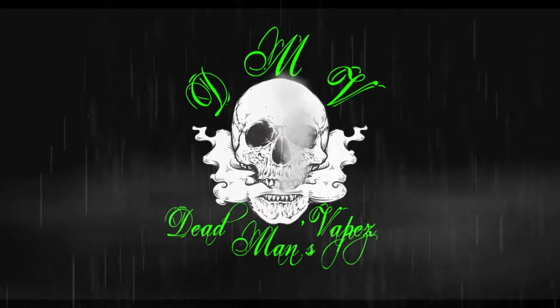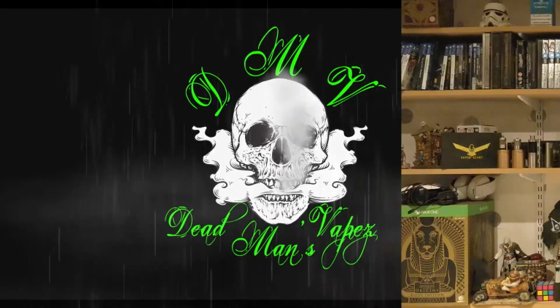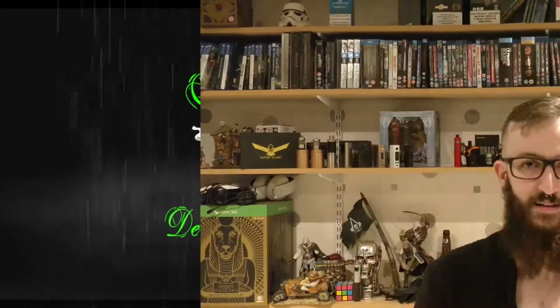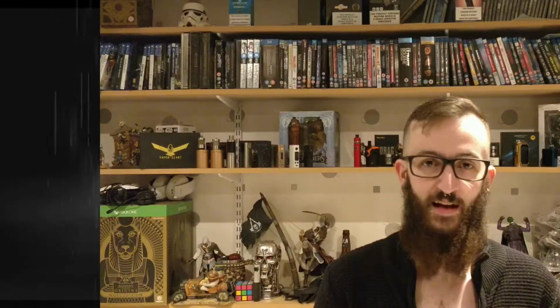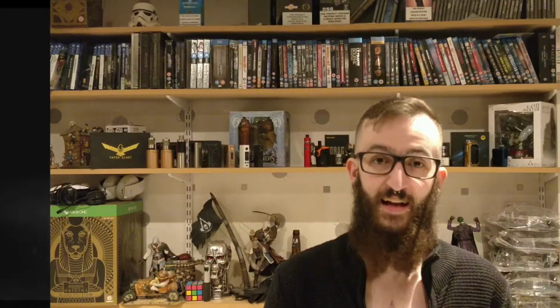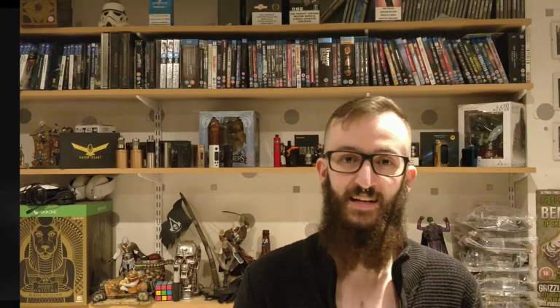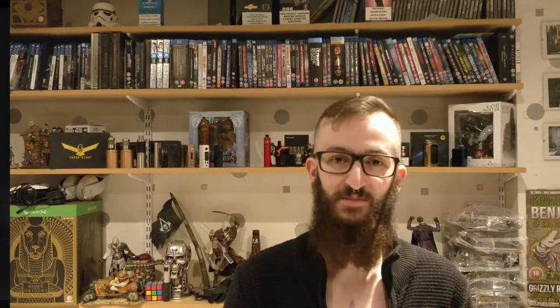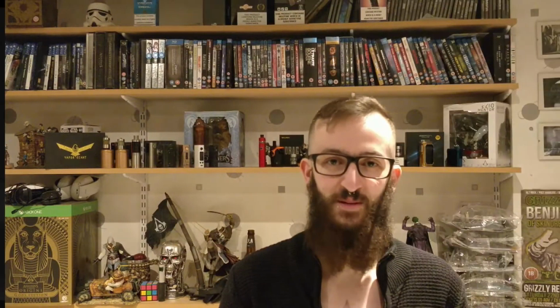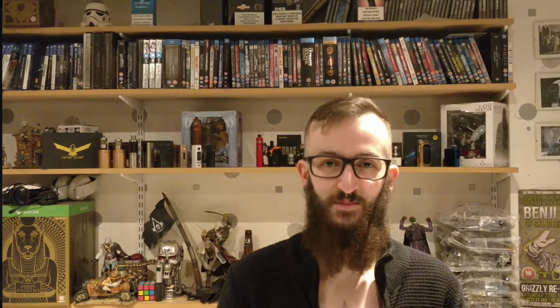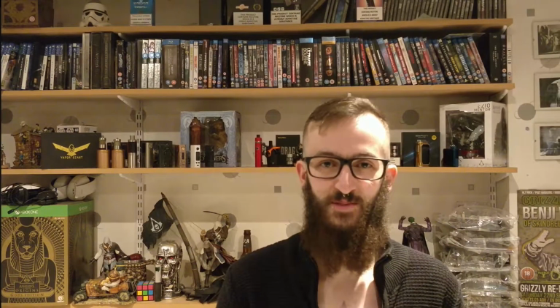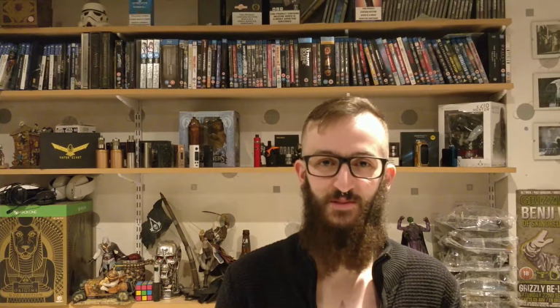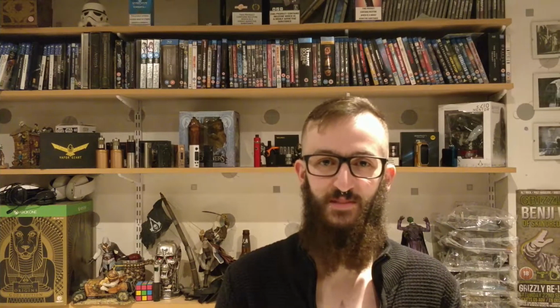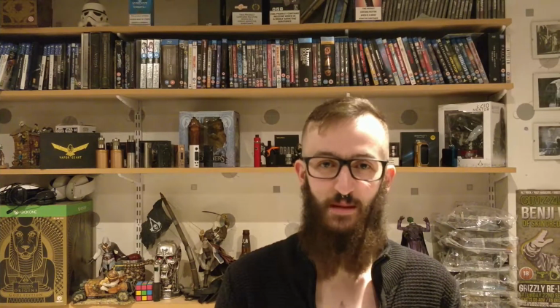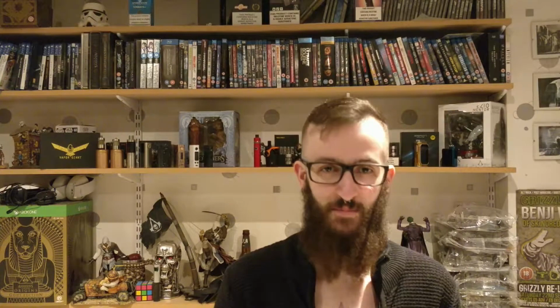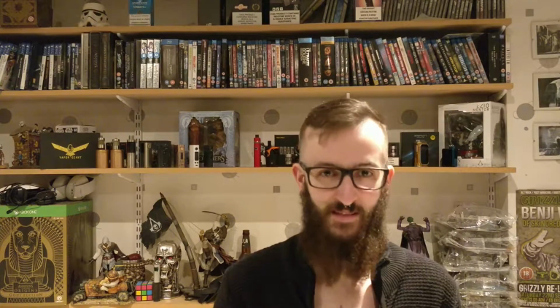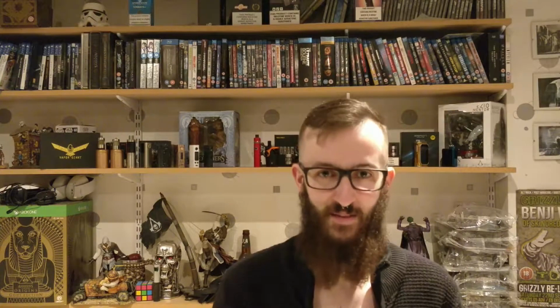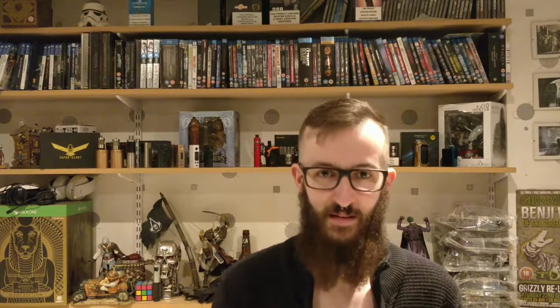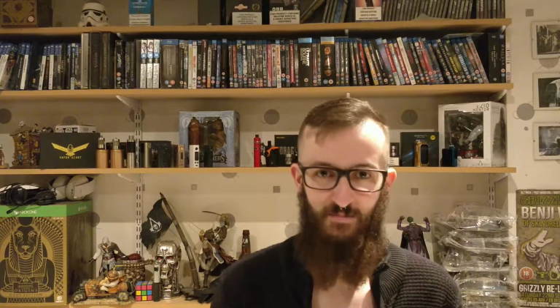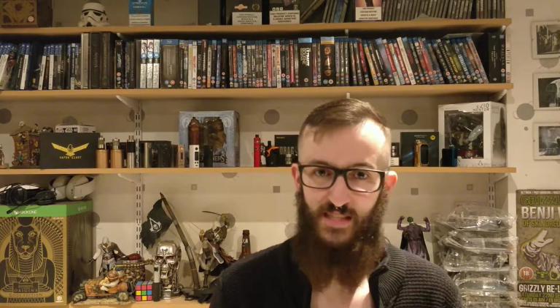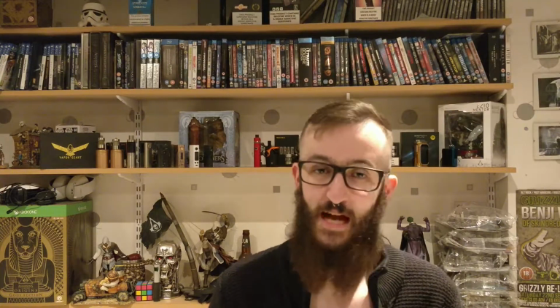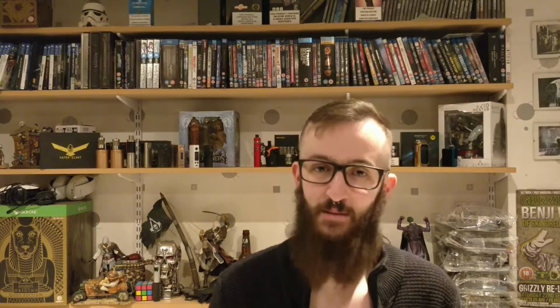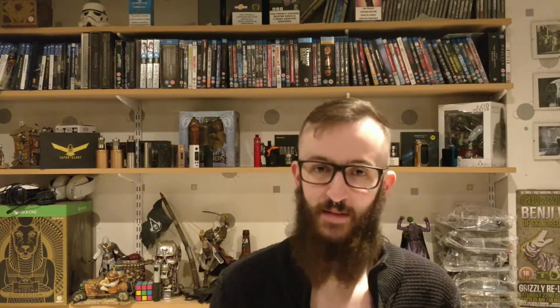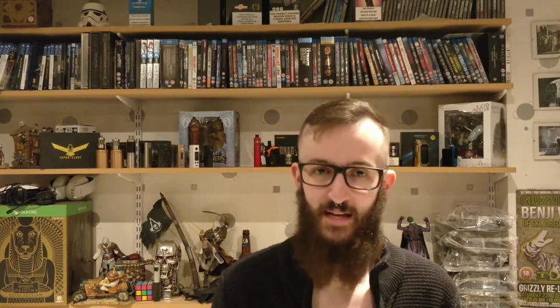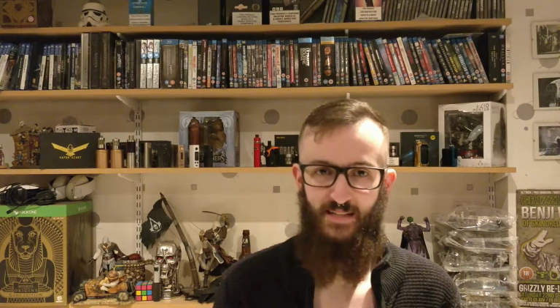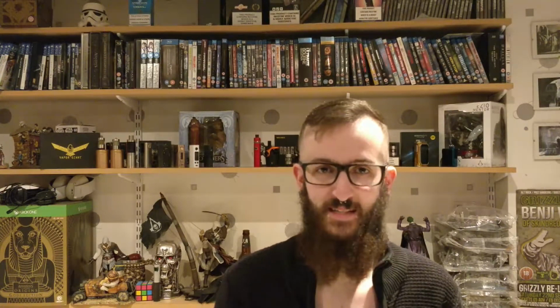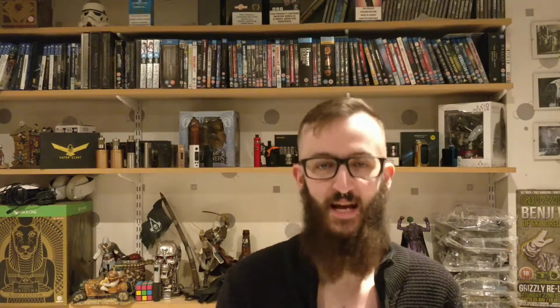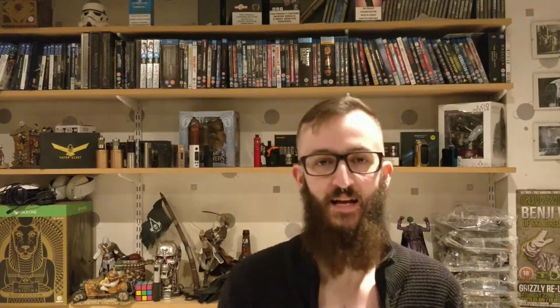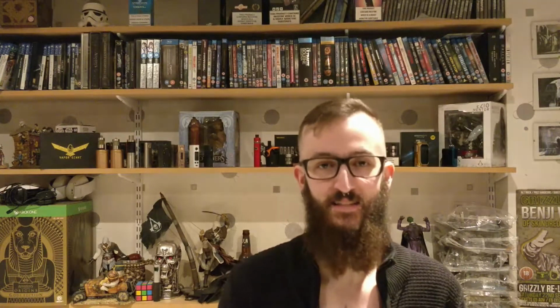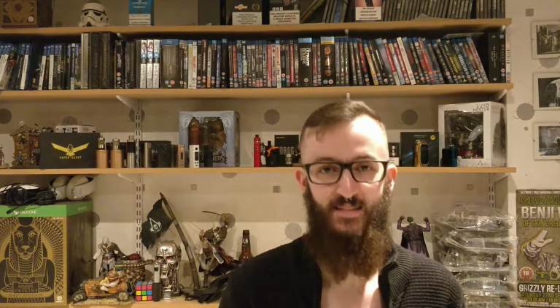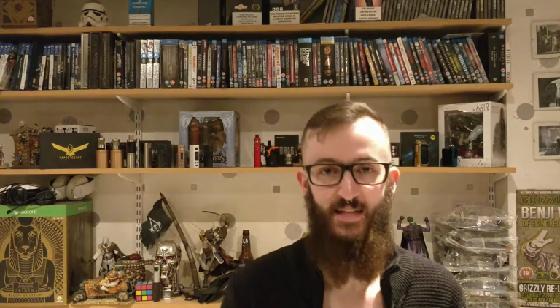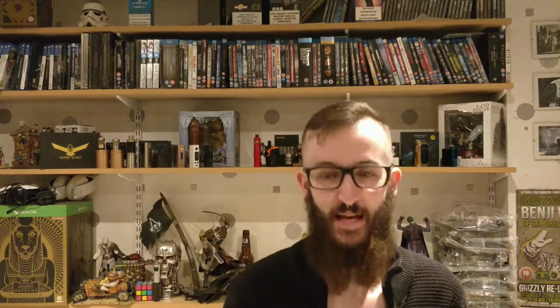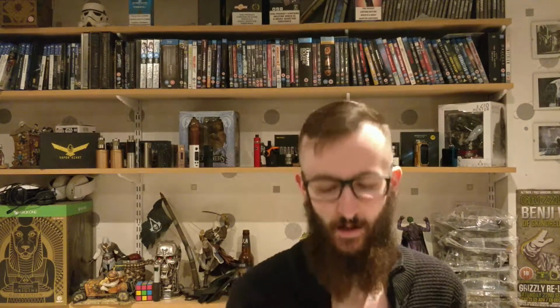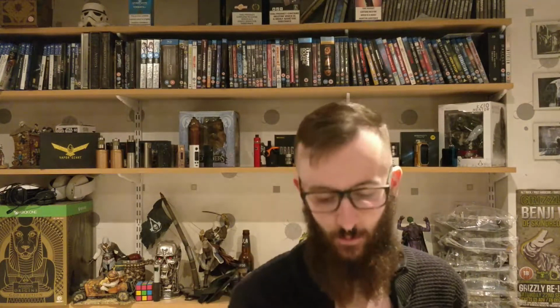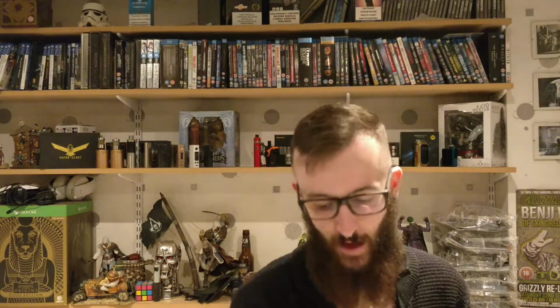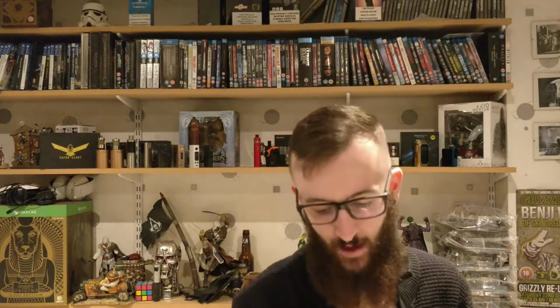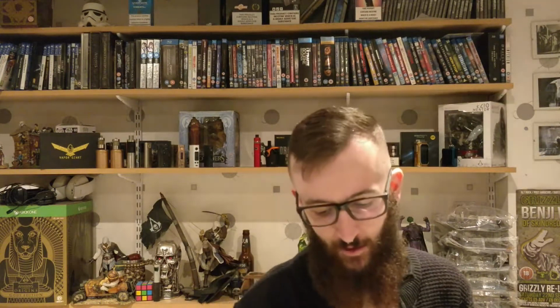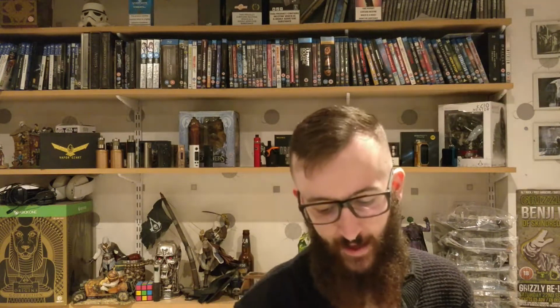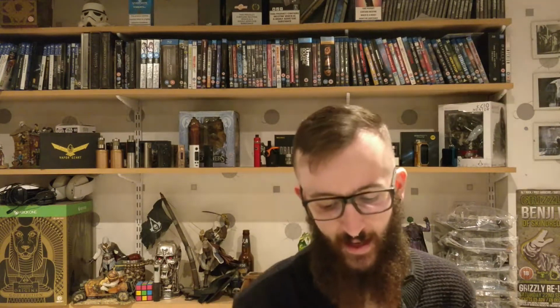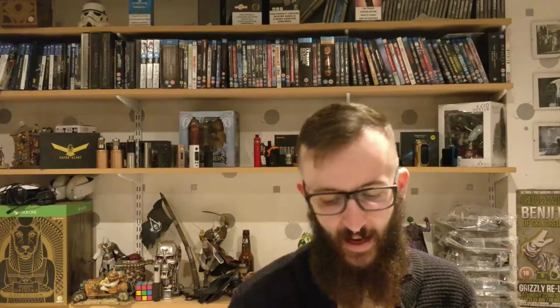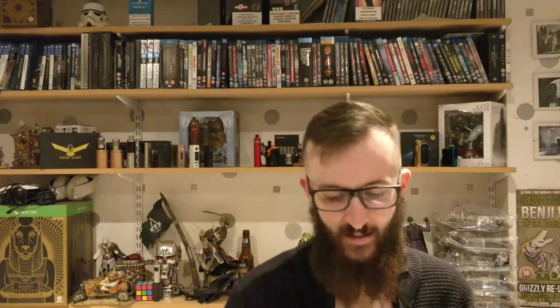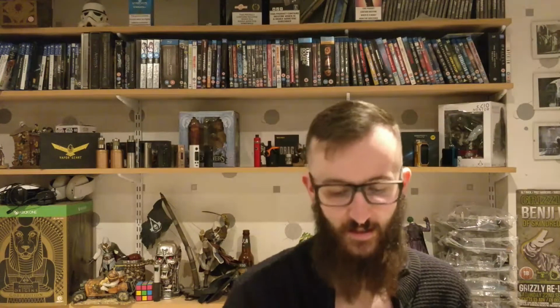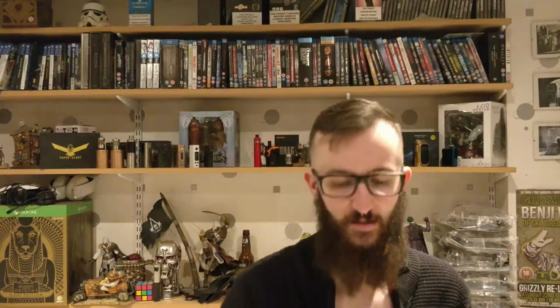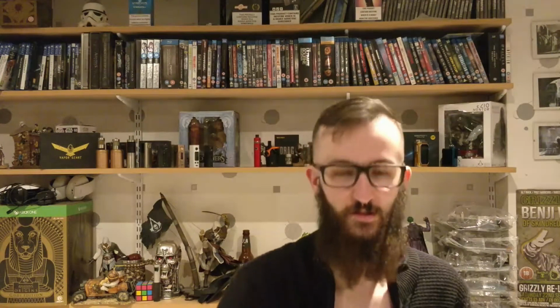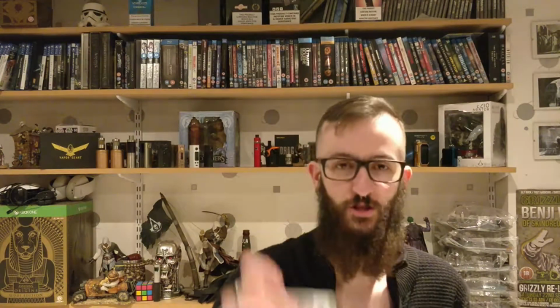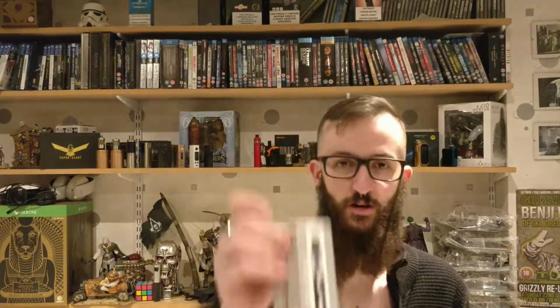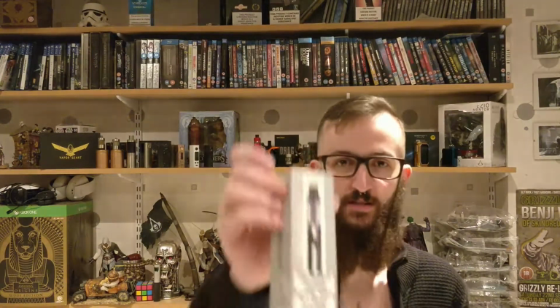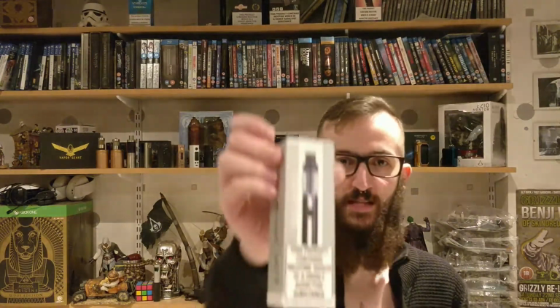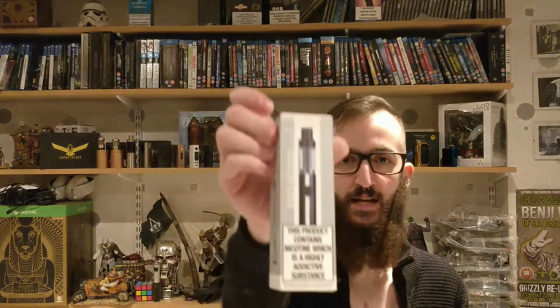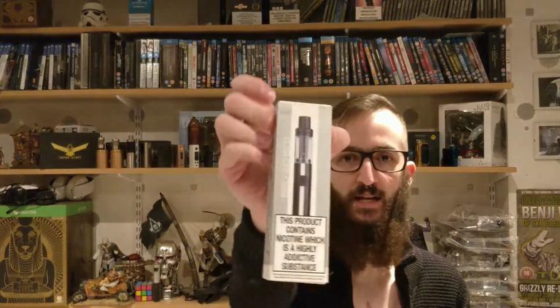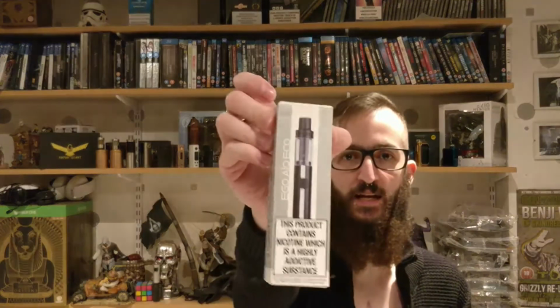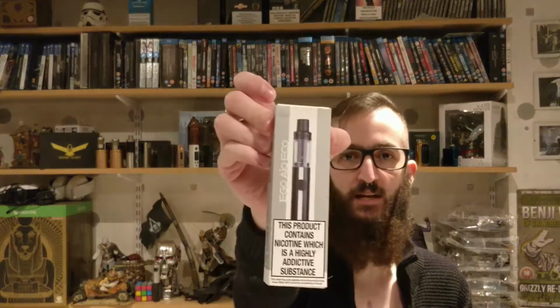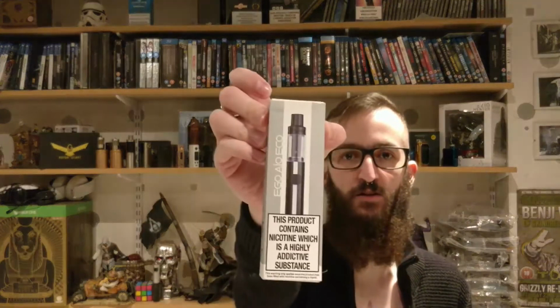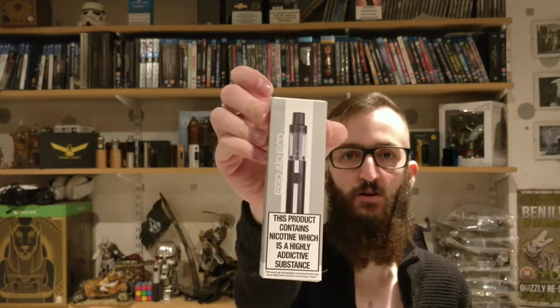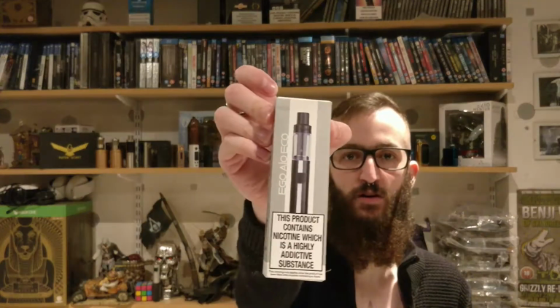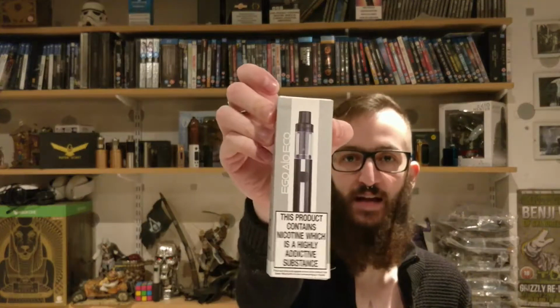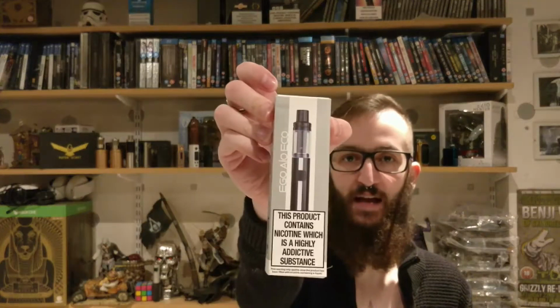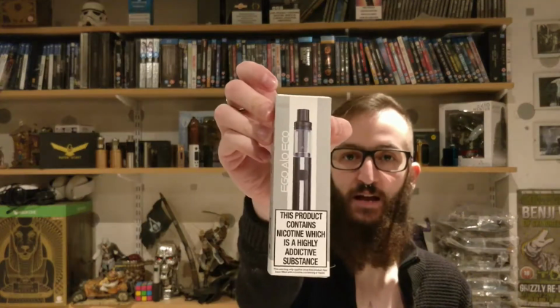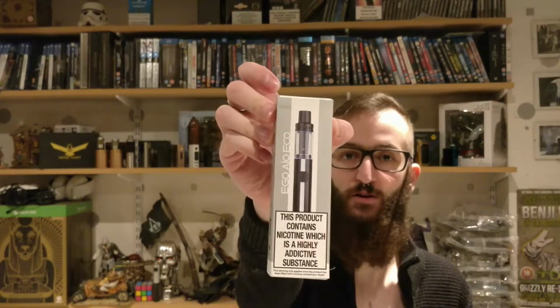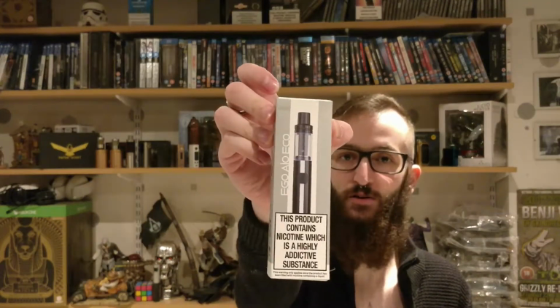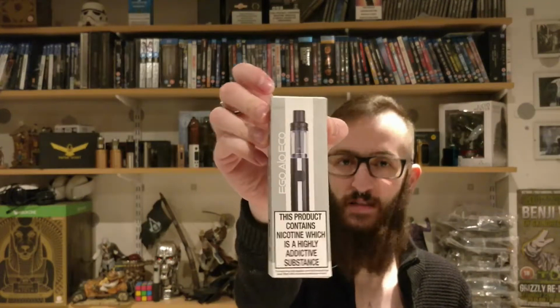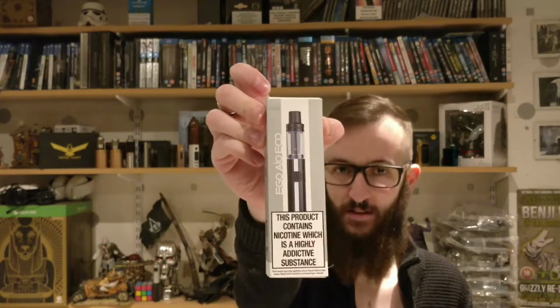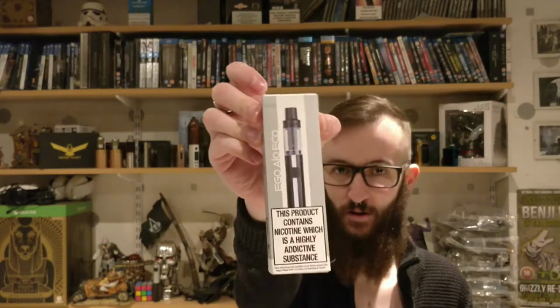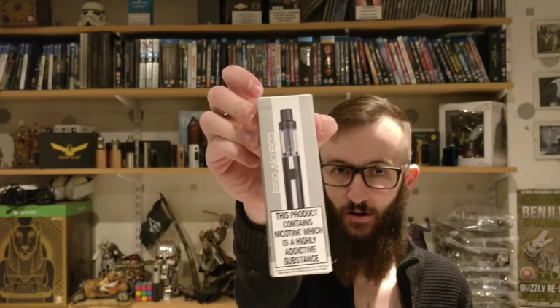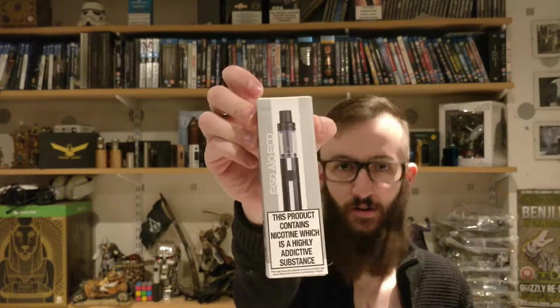Hi guys, welcome to Deadman's Vibs. I'm Gaz and today we are looking at the Joyetech EGO AIO E-Core.